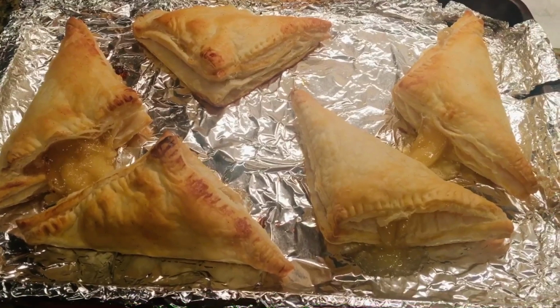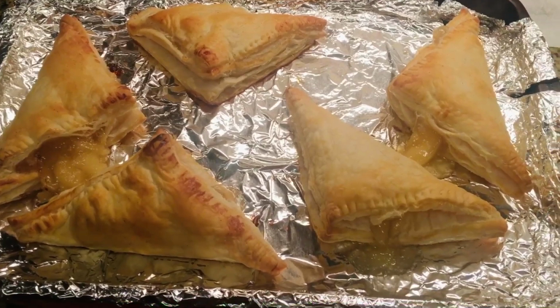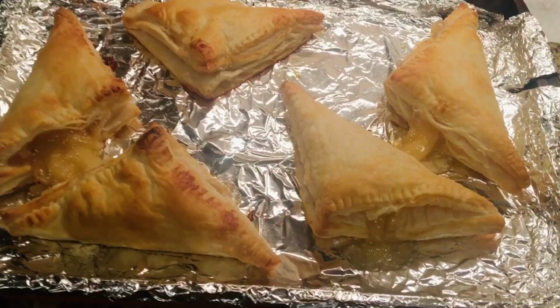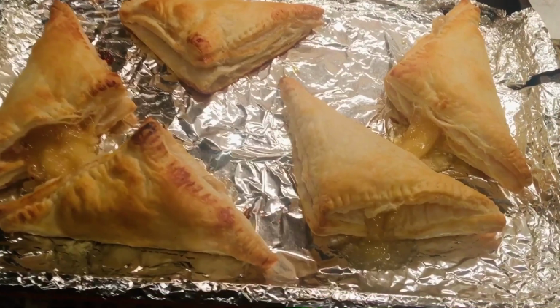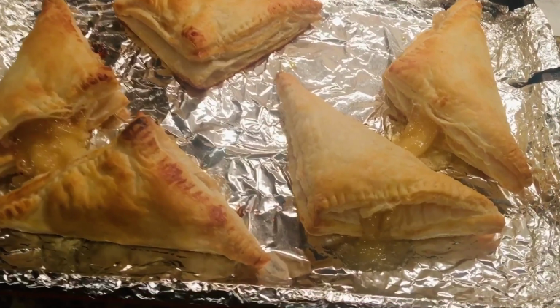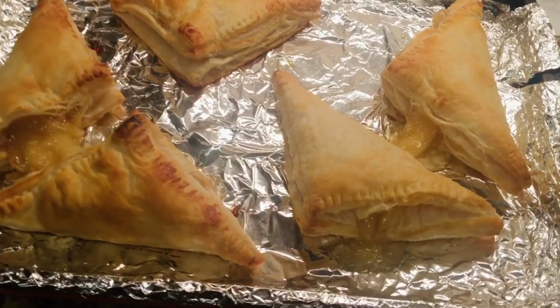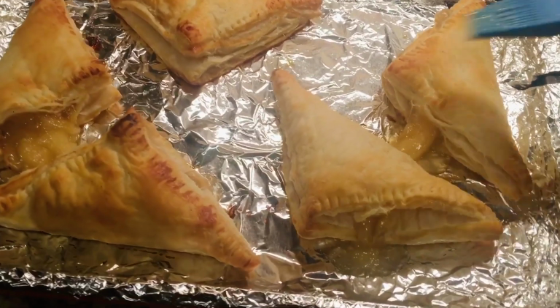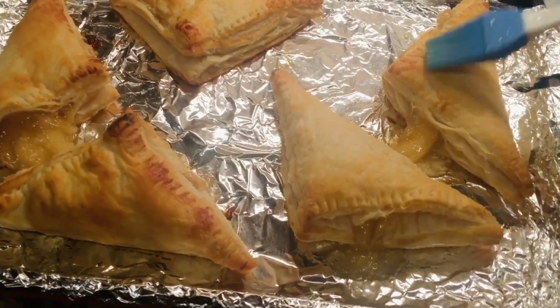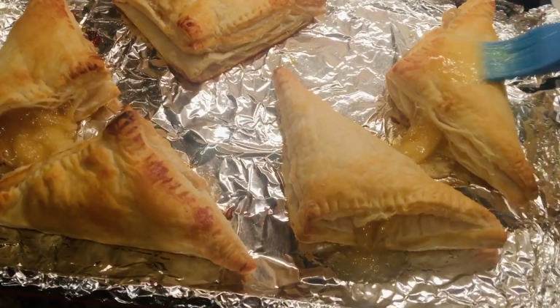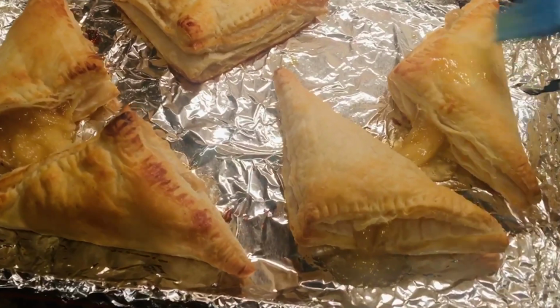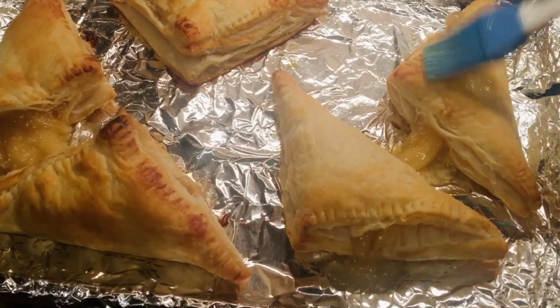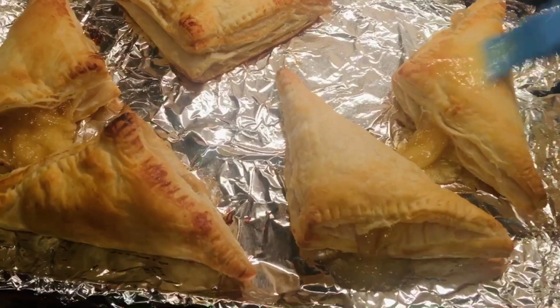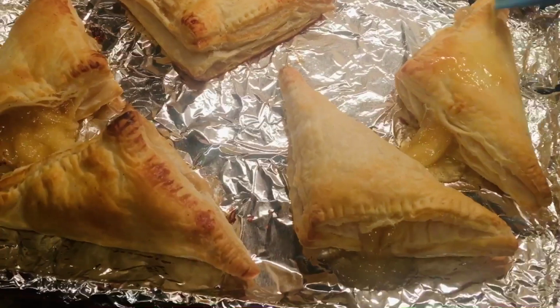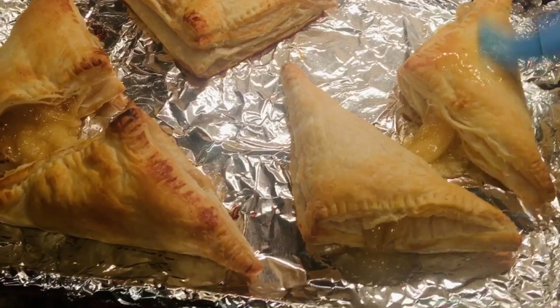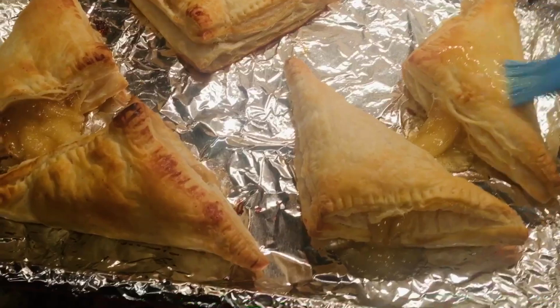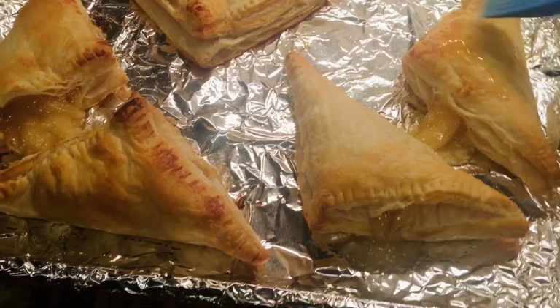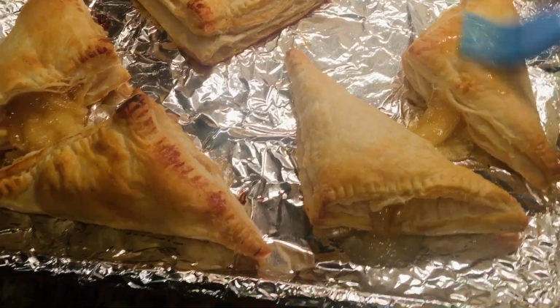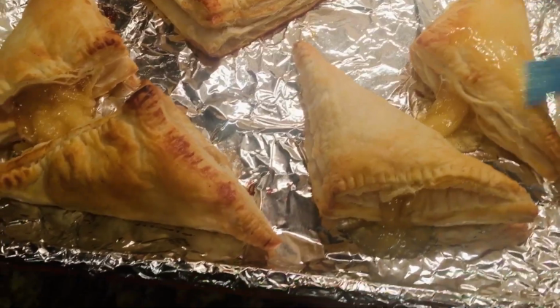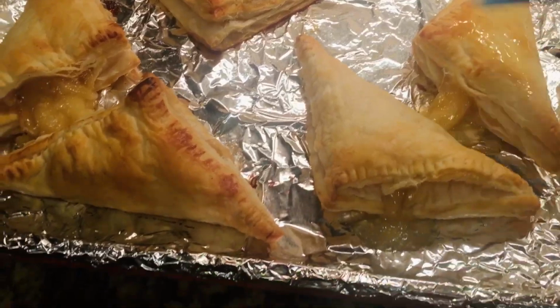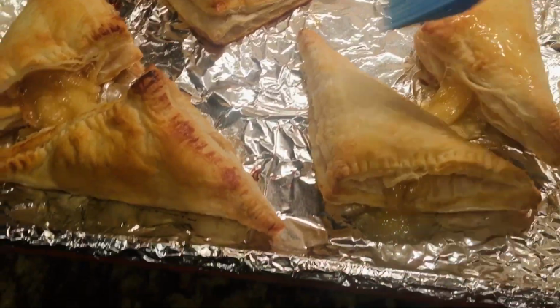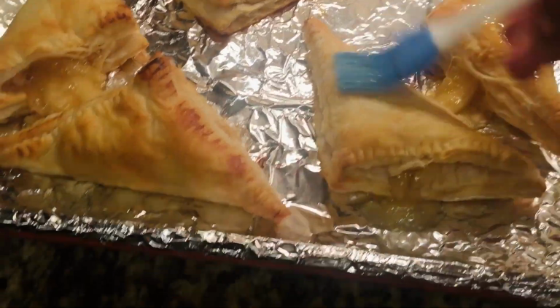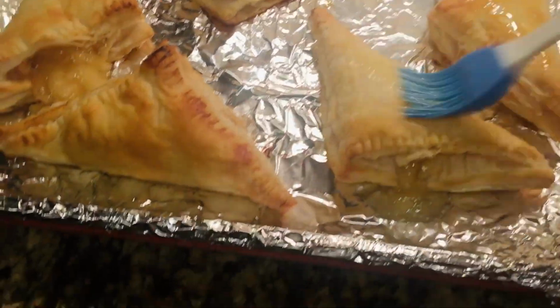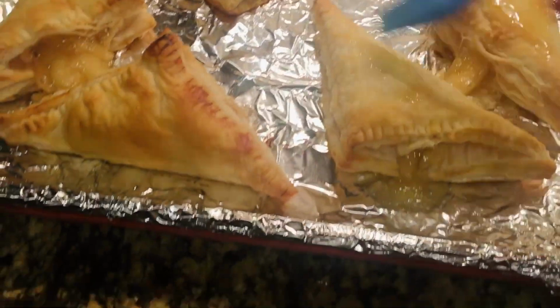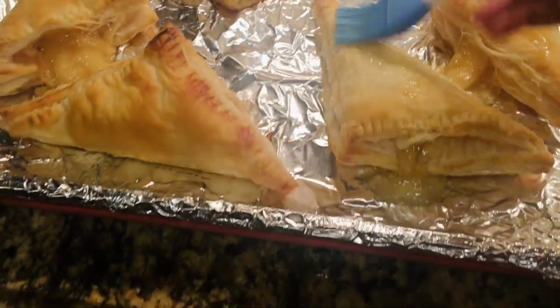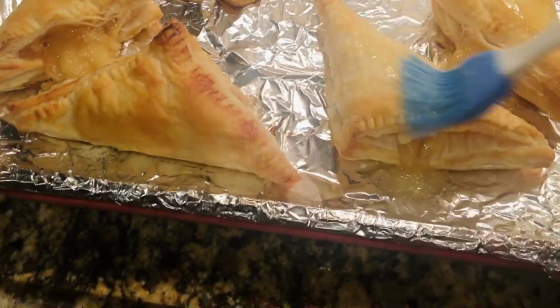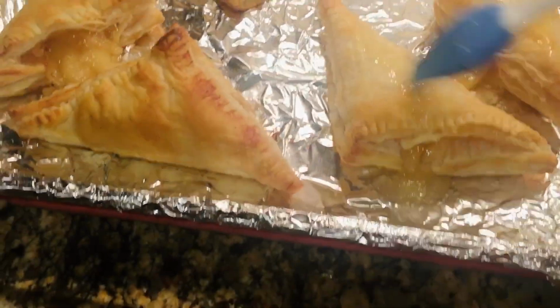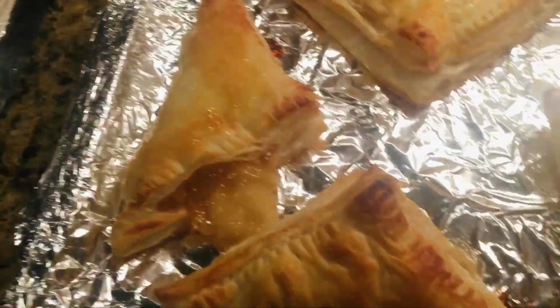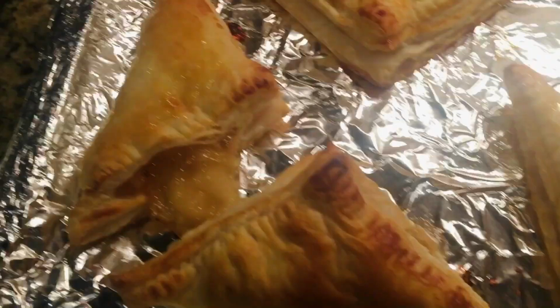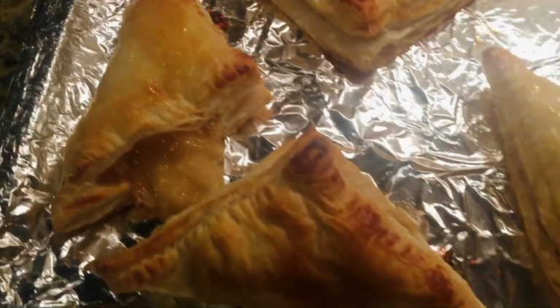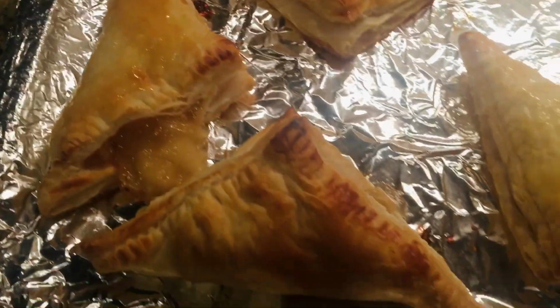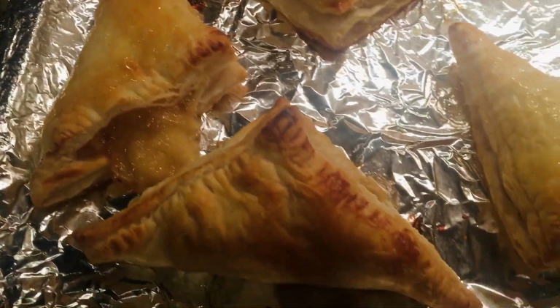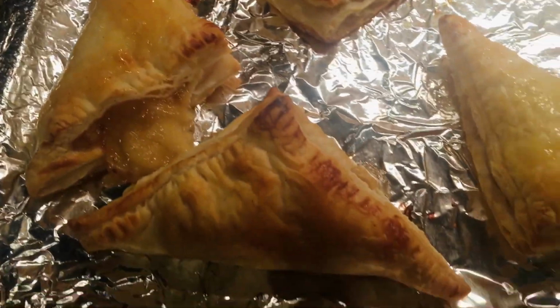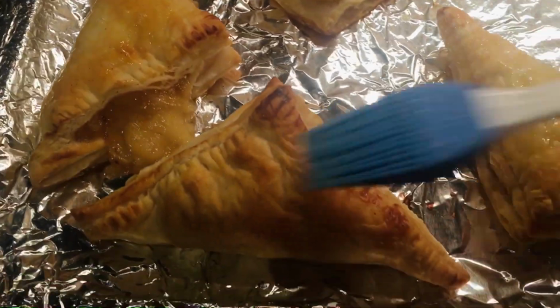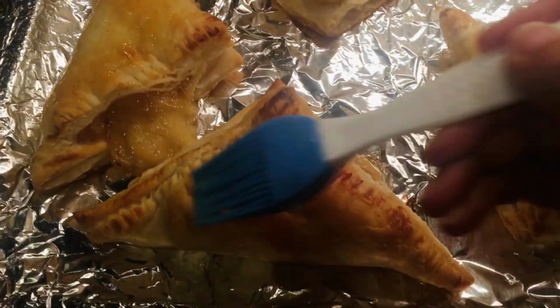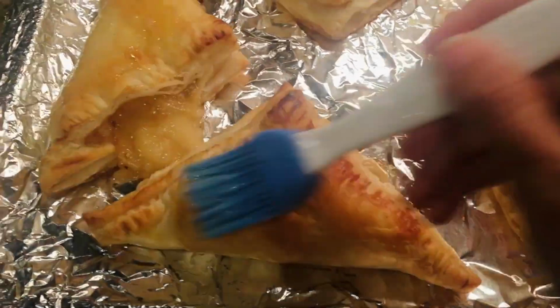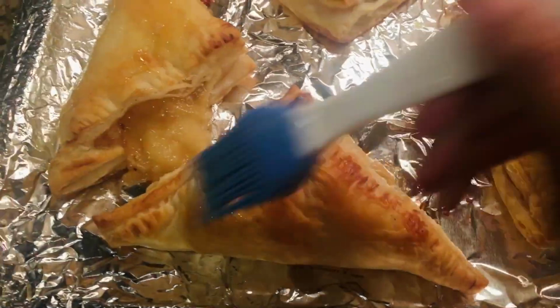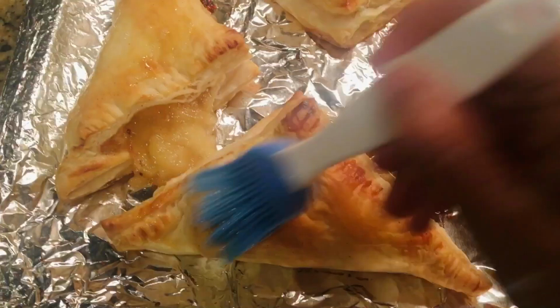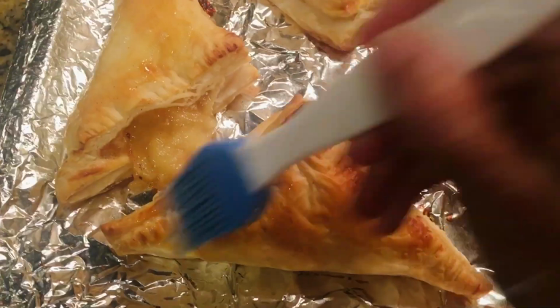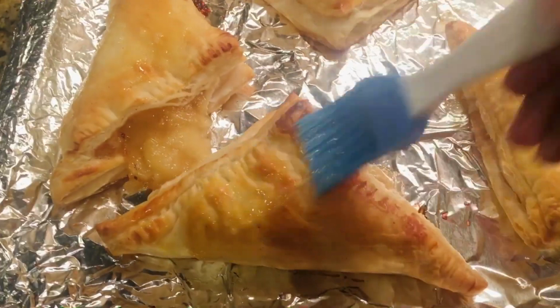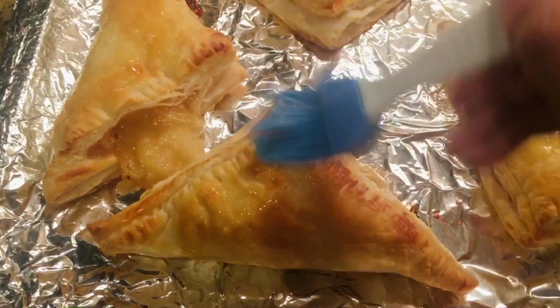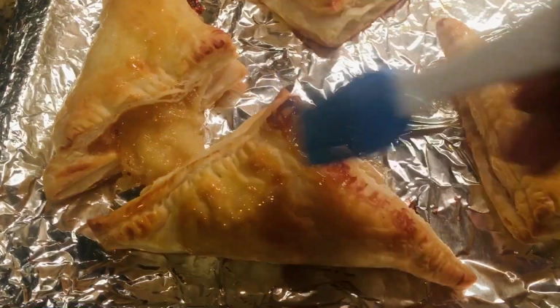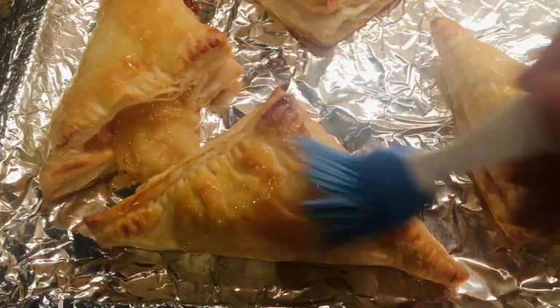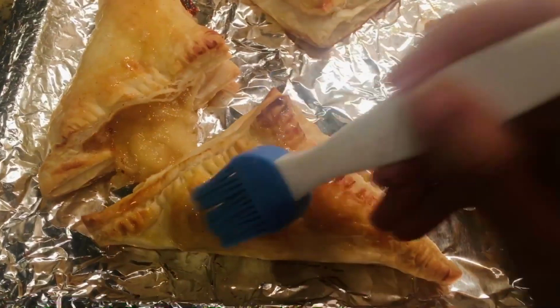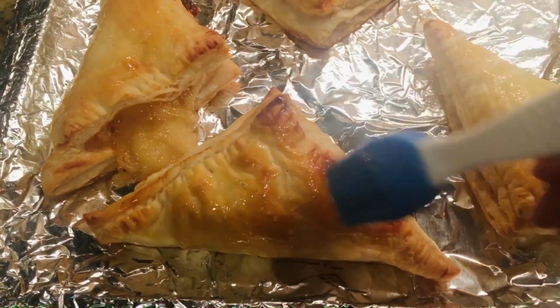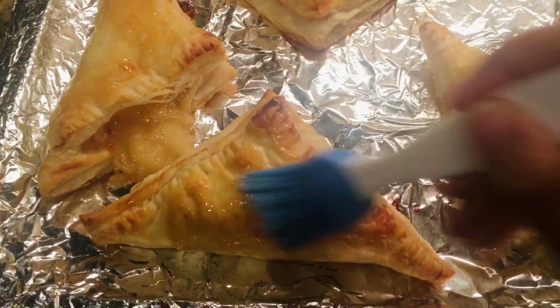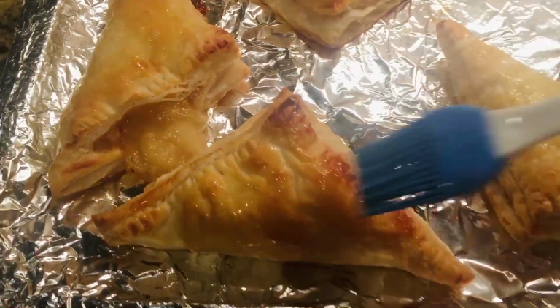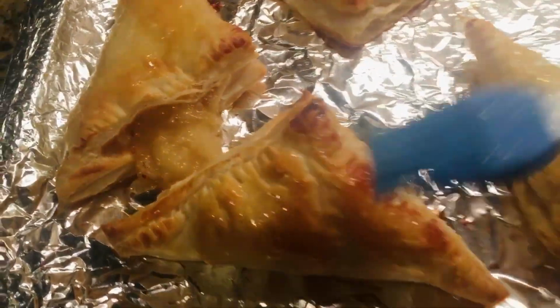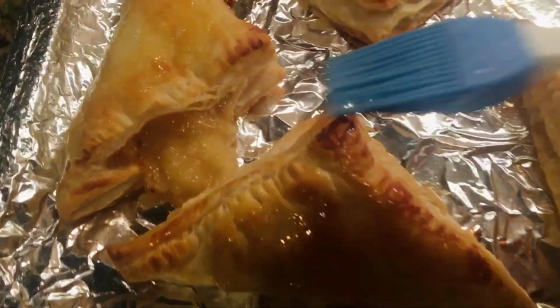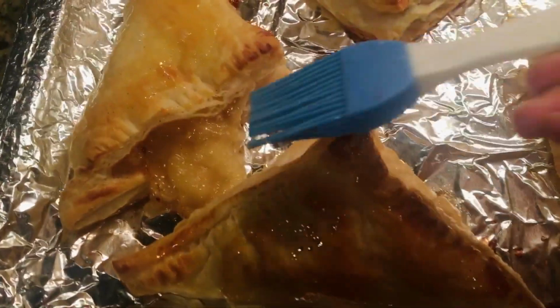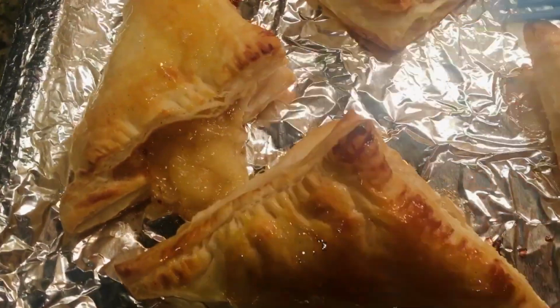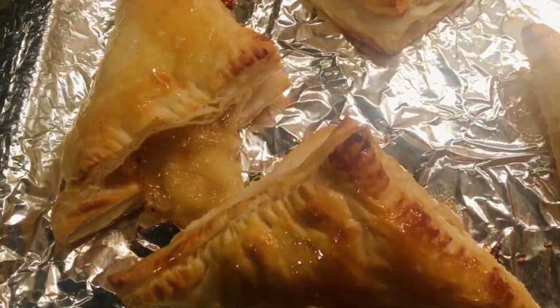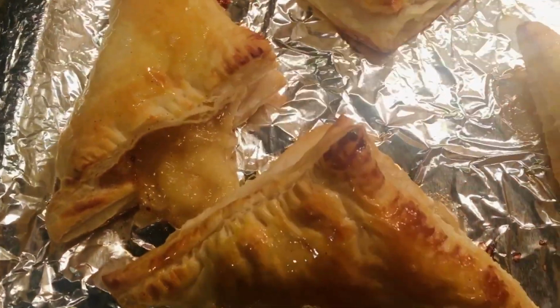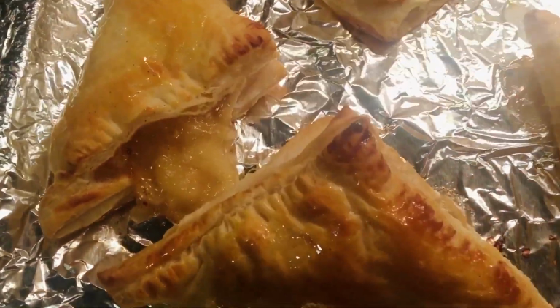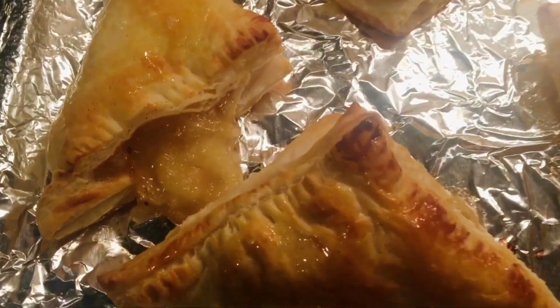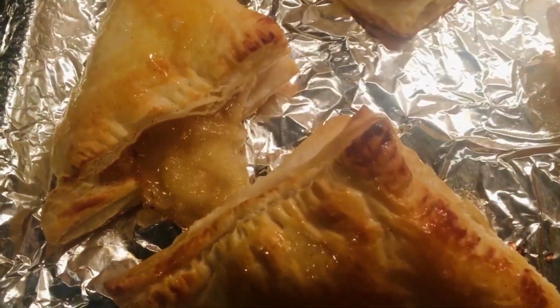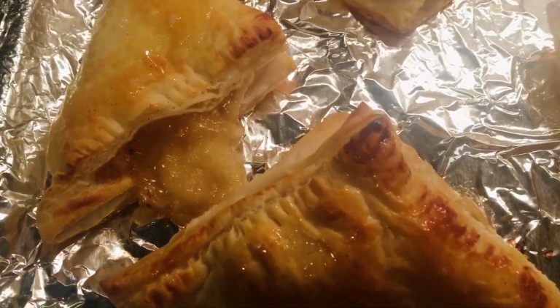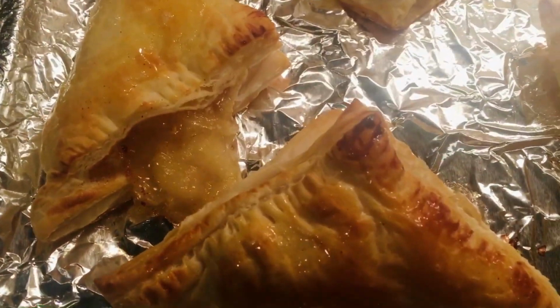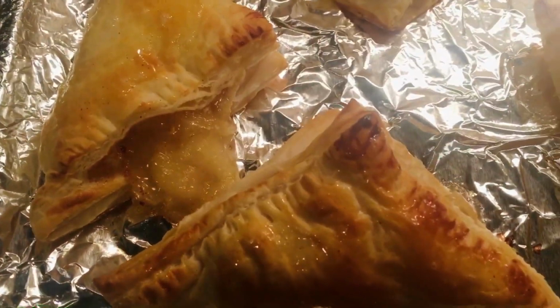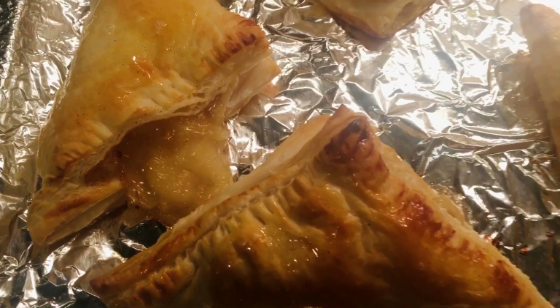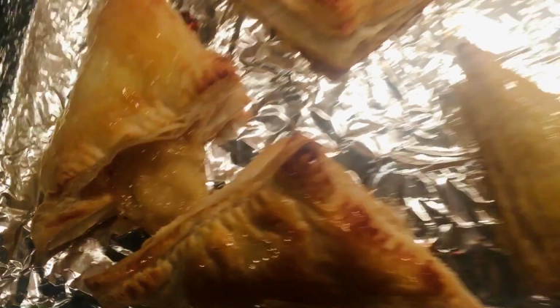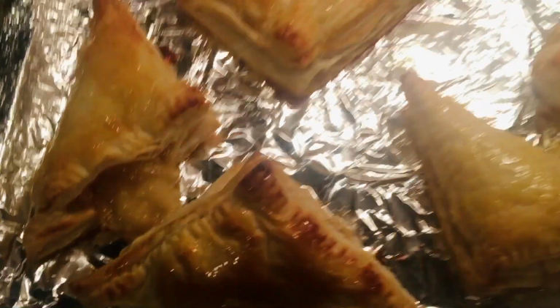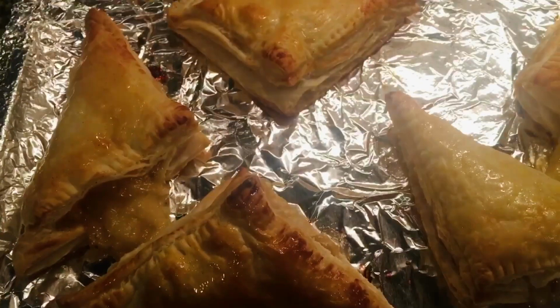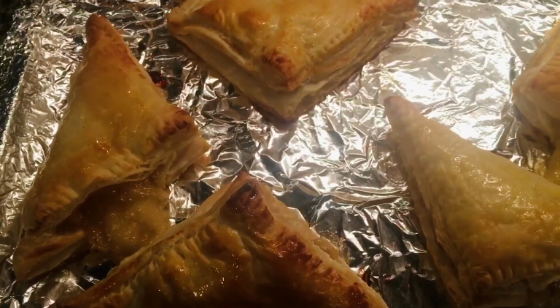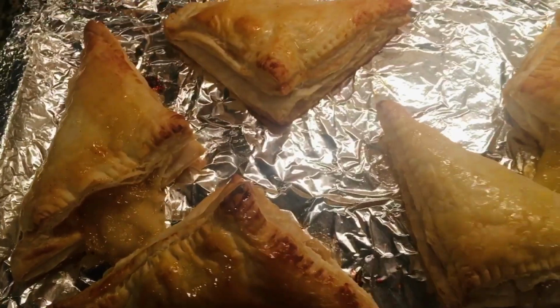We're almost half done. We have to avoid overfilling the apple pie filling — otherwise, look what happened here. It's coming out of it.